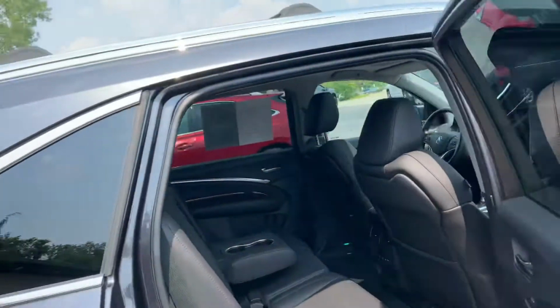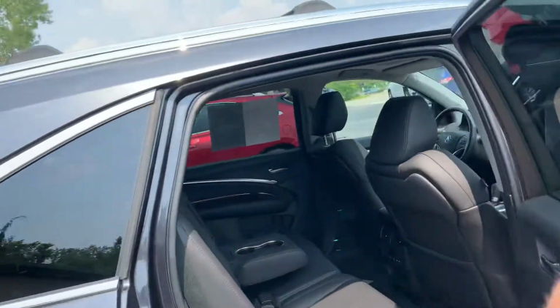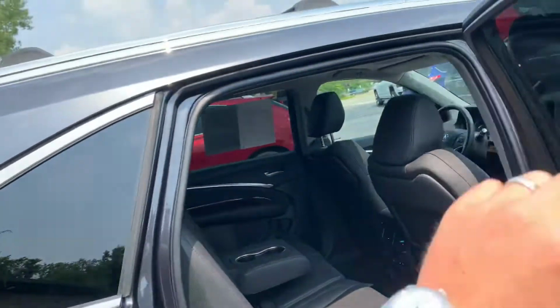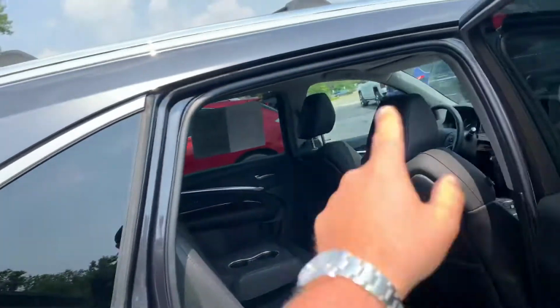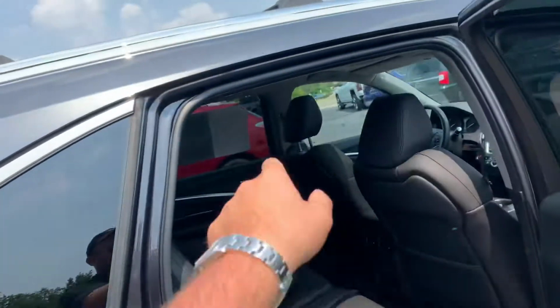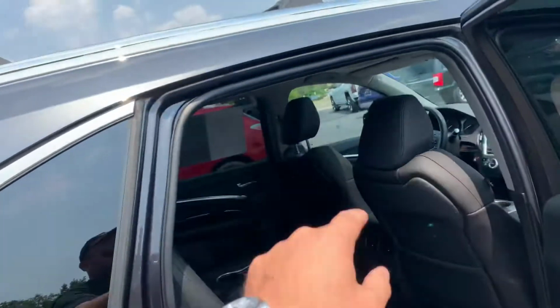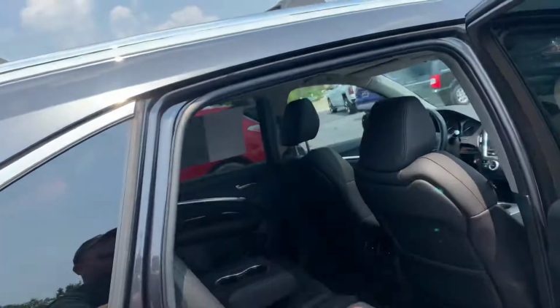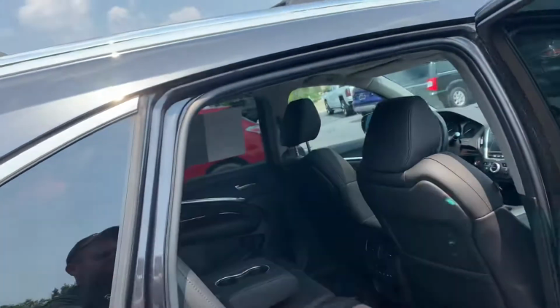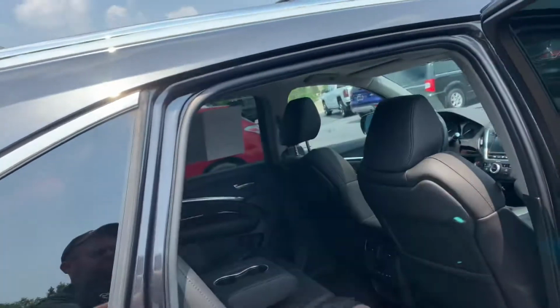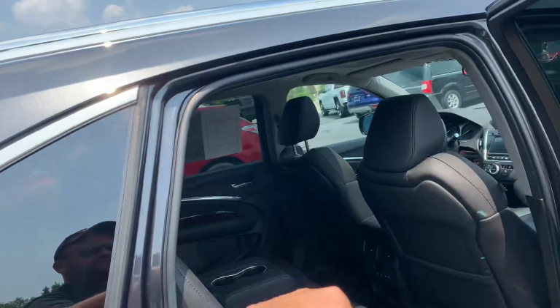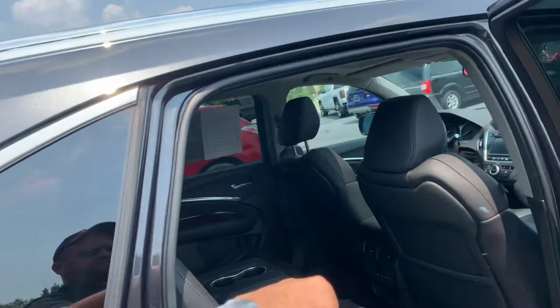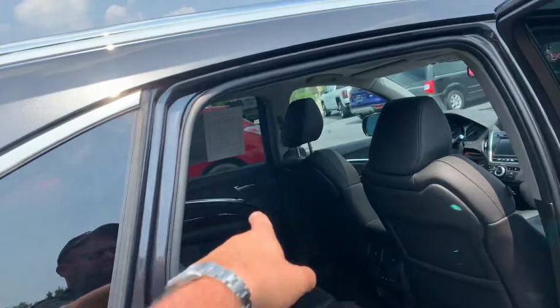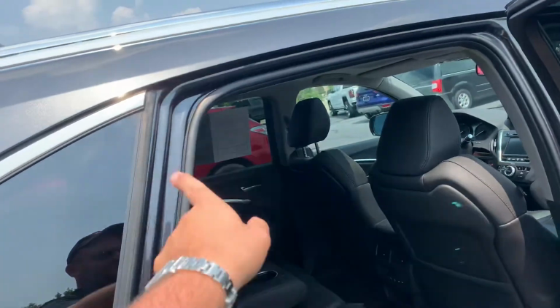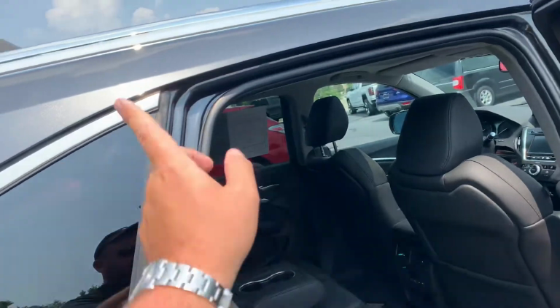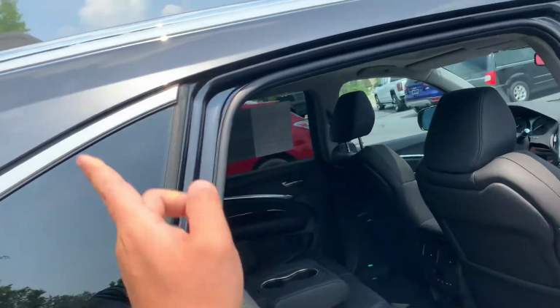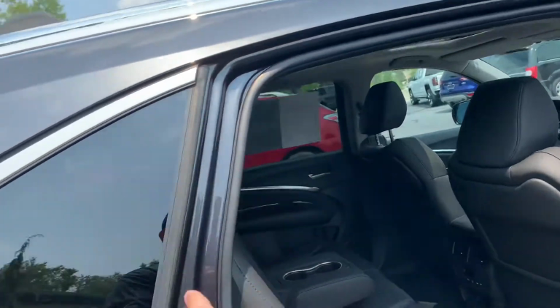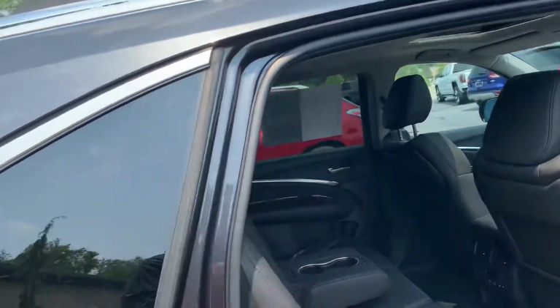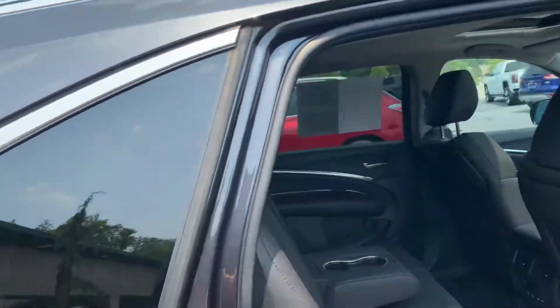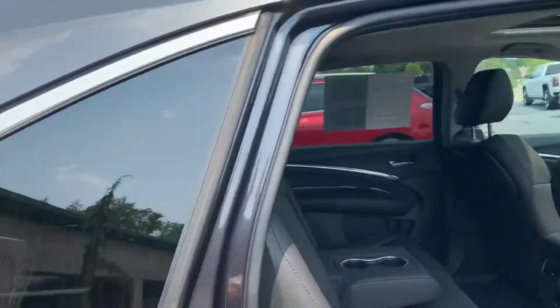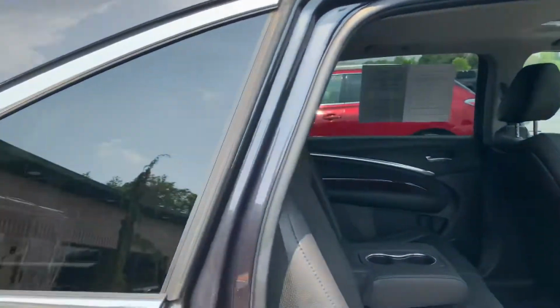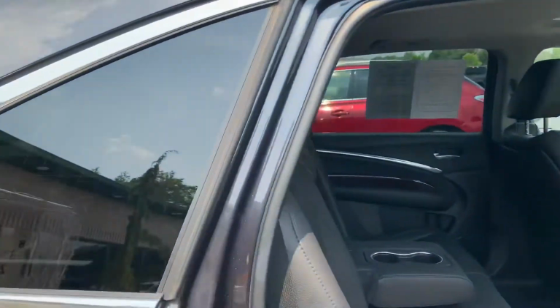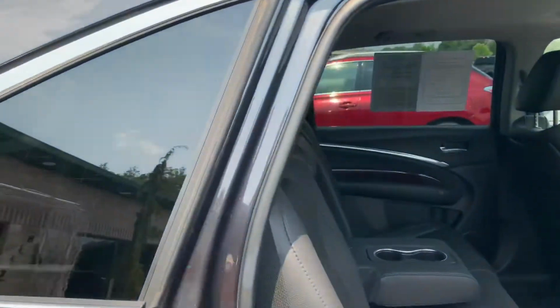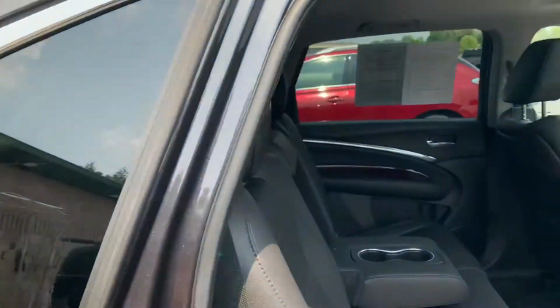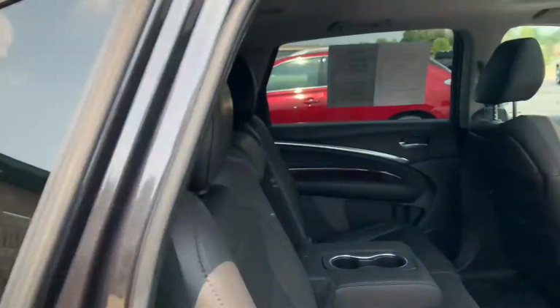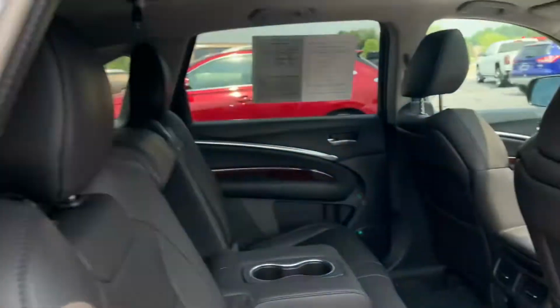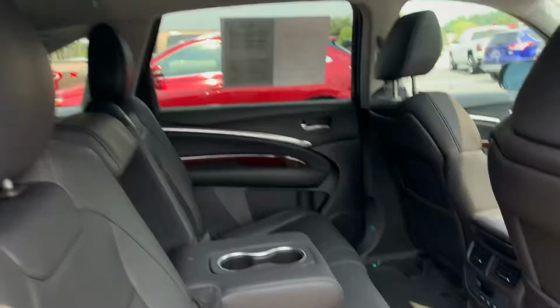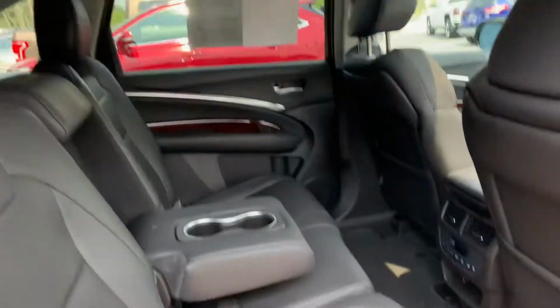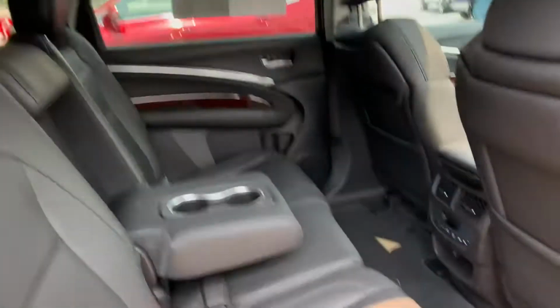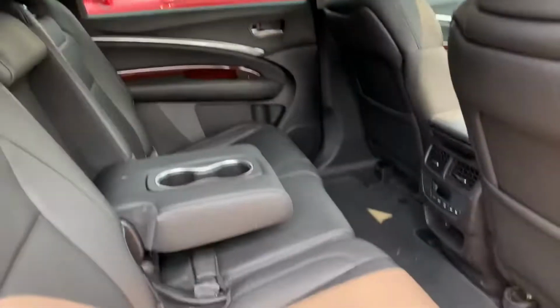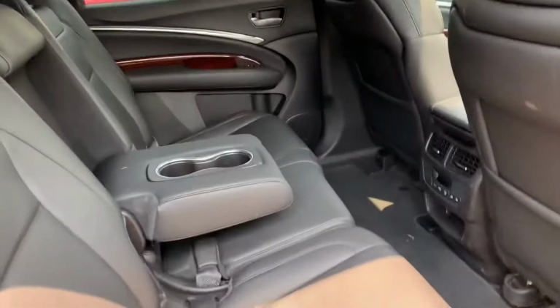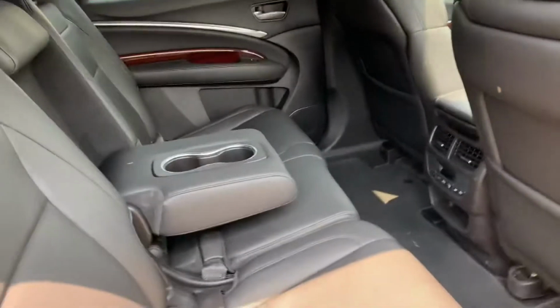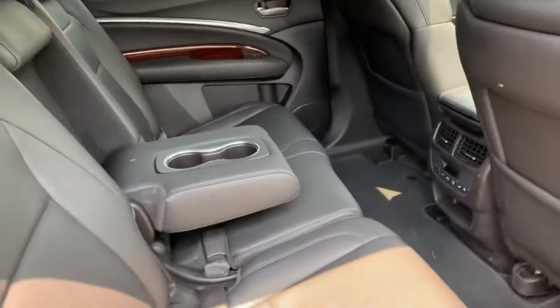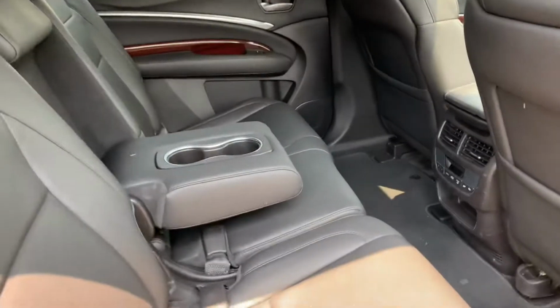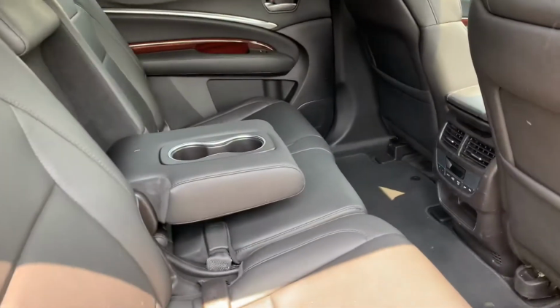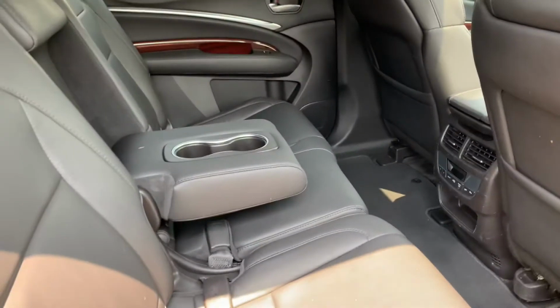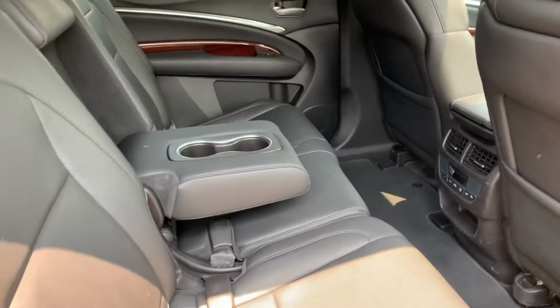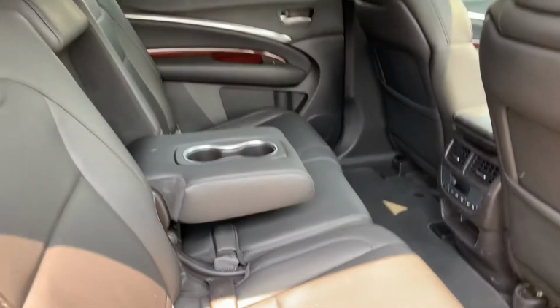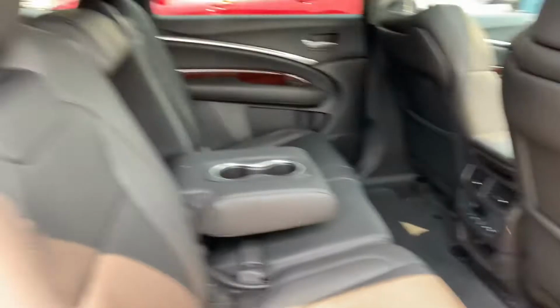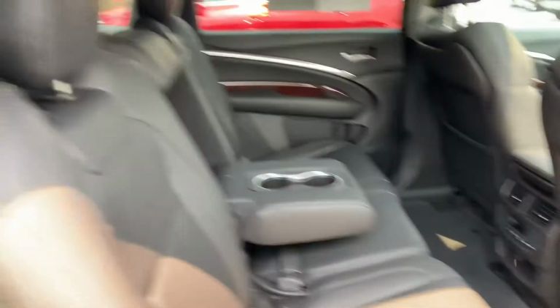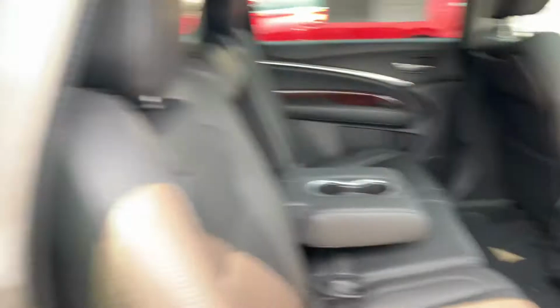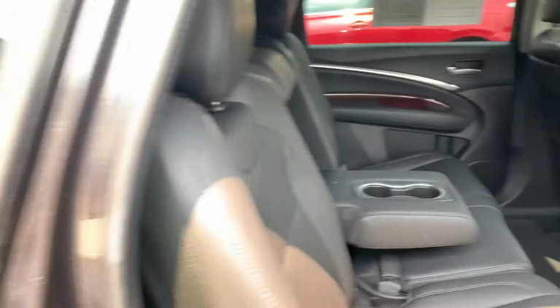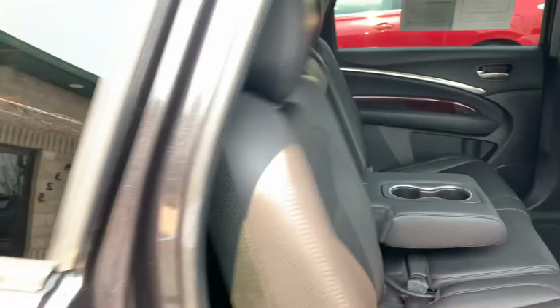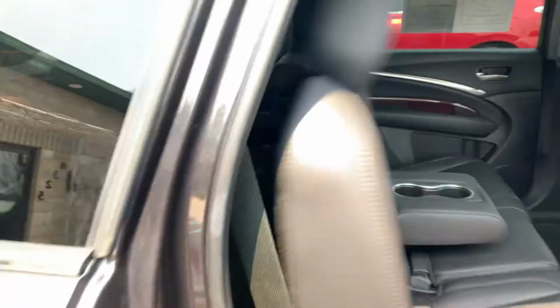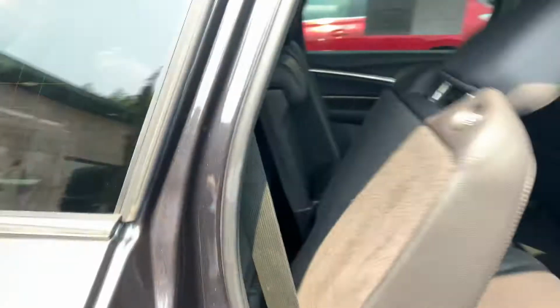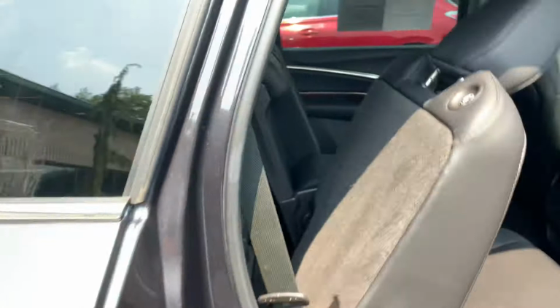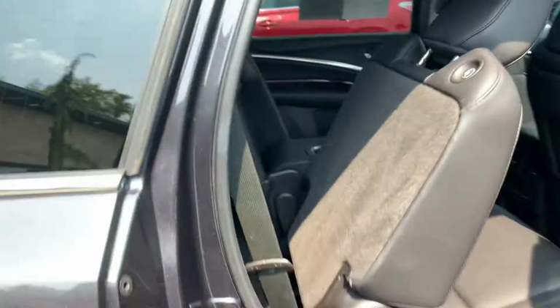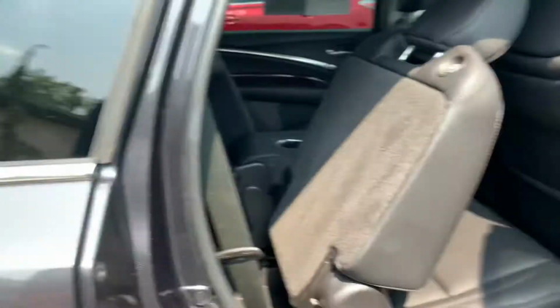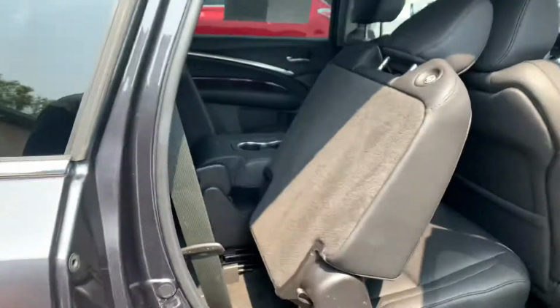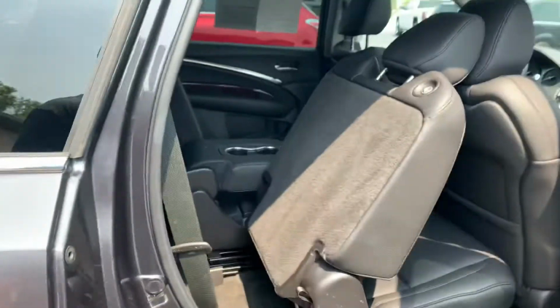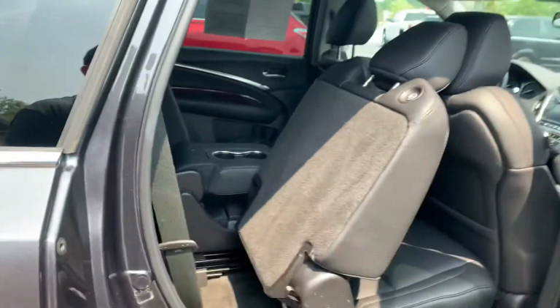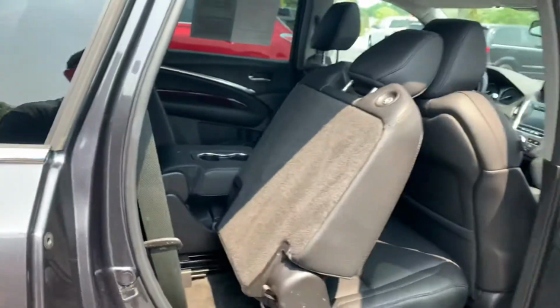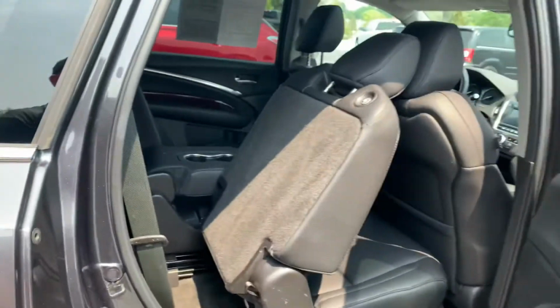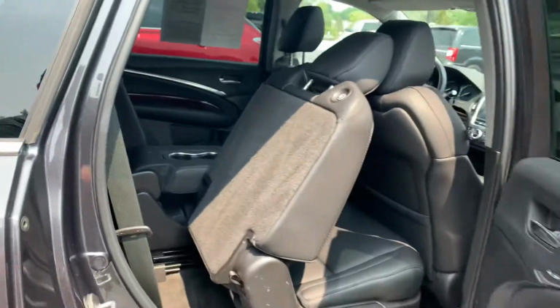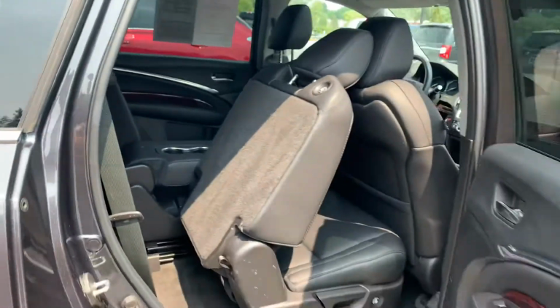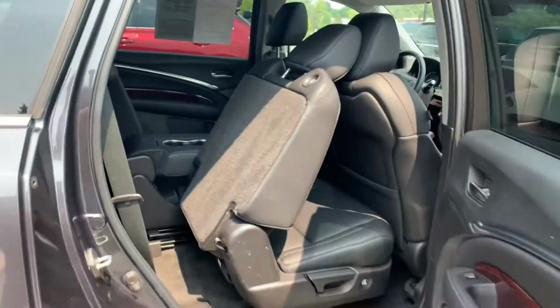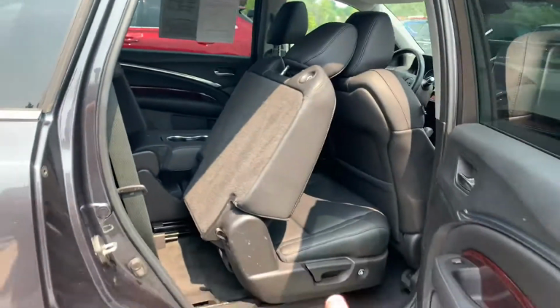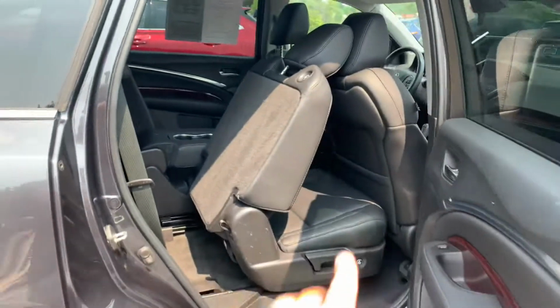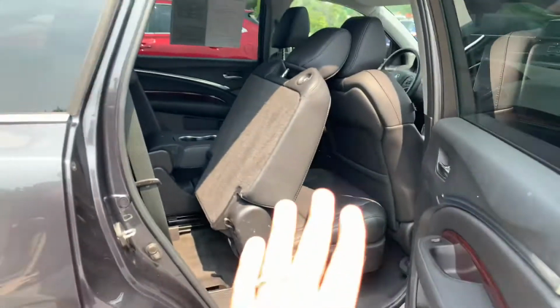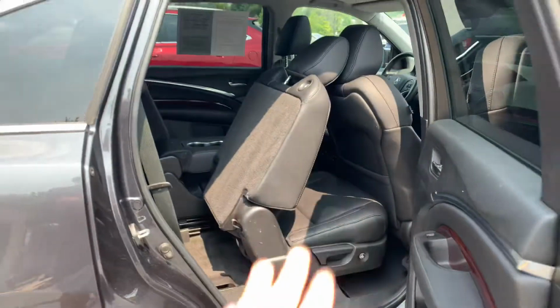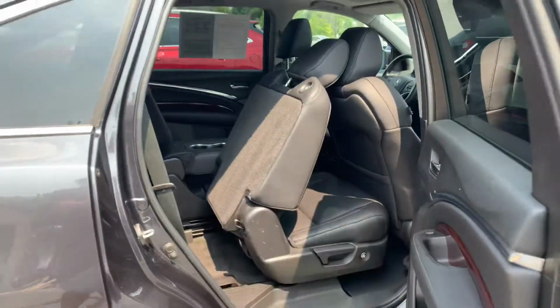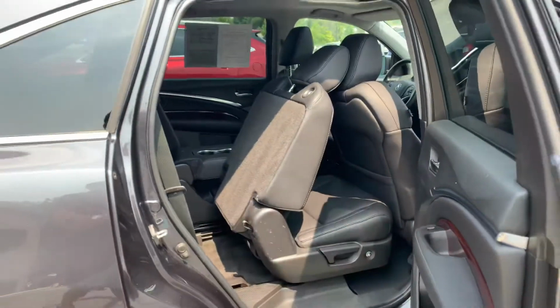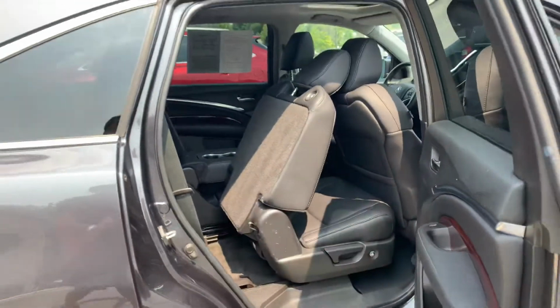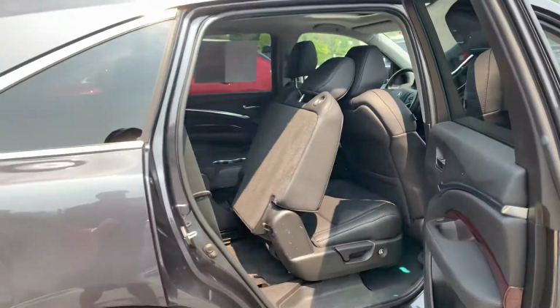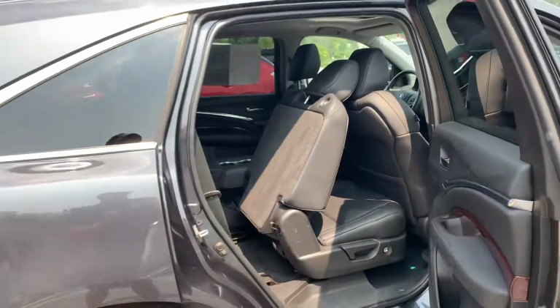It is a seven-passenger vehicle — one, two, three, four, five, six, seven in the back. Power folding — look at that. Look how easily it folds.